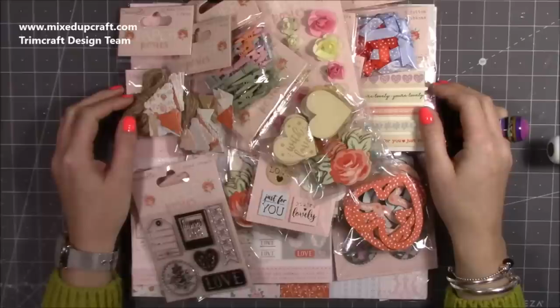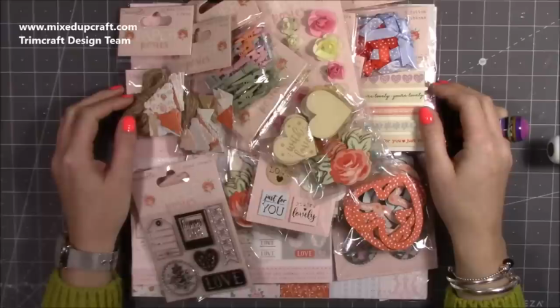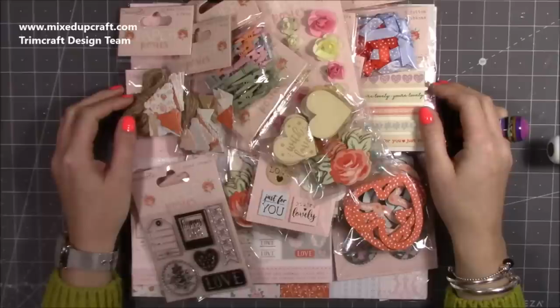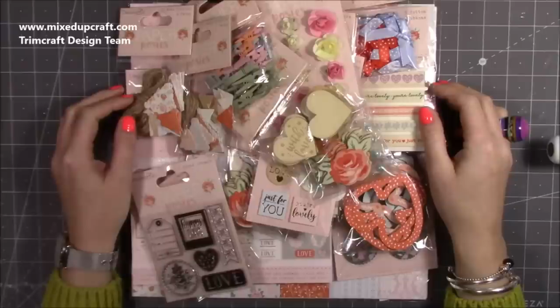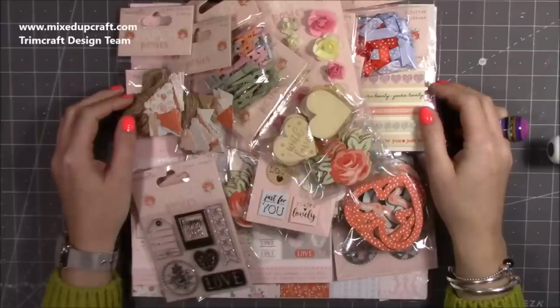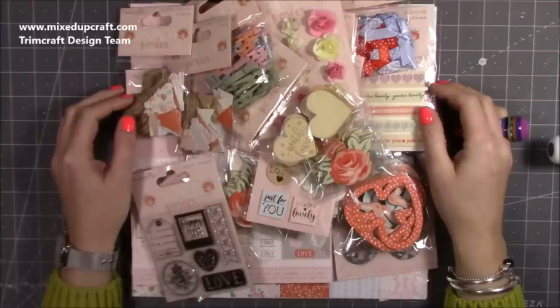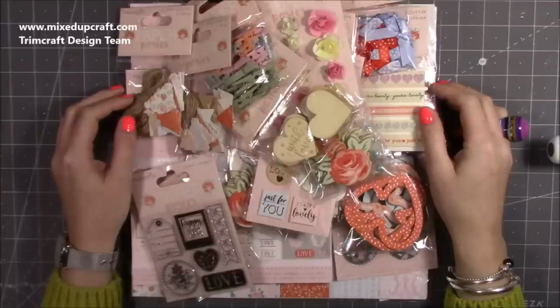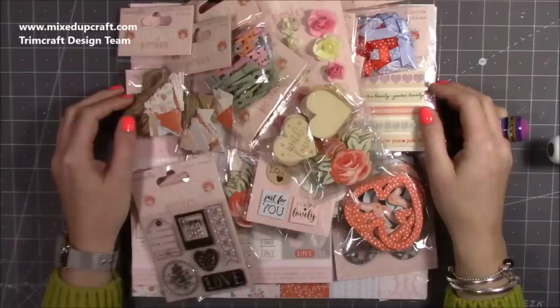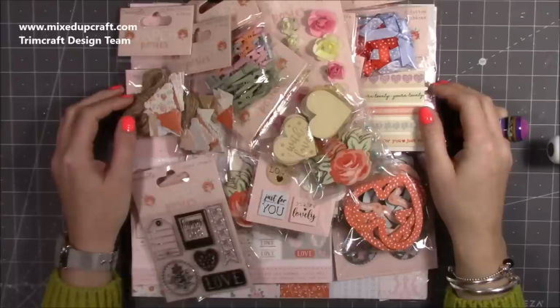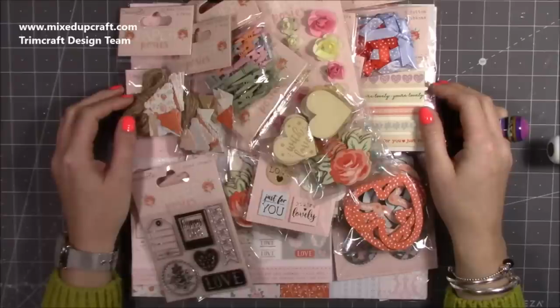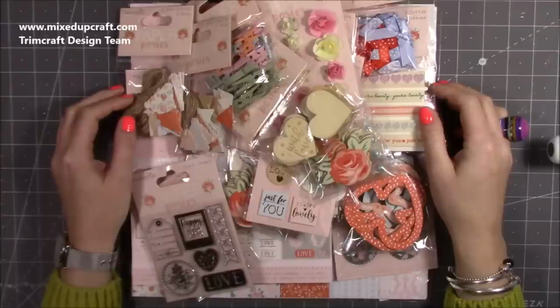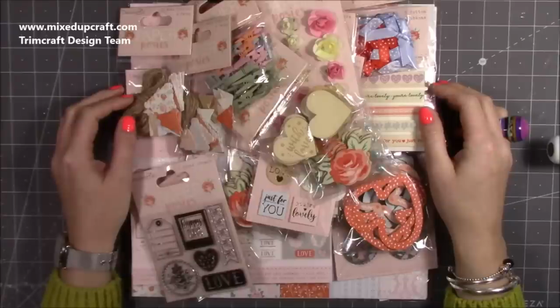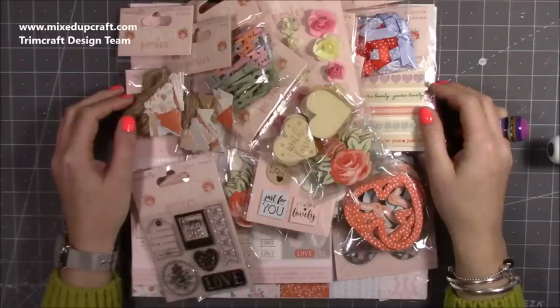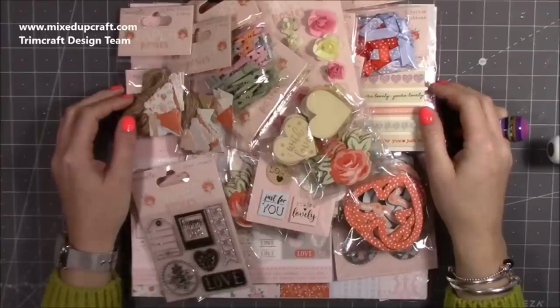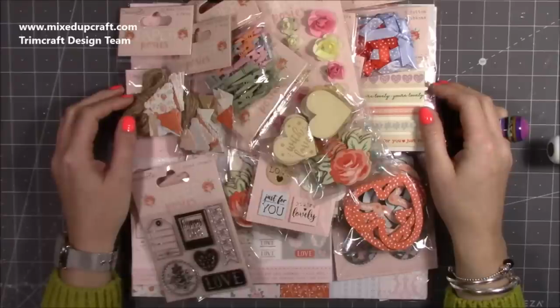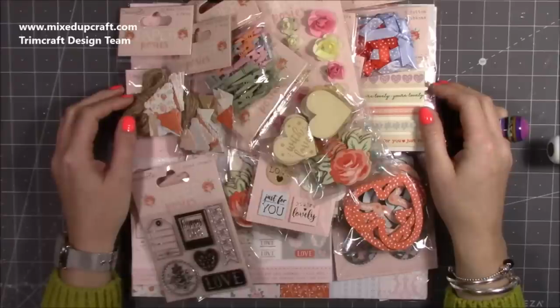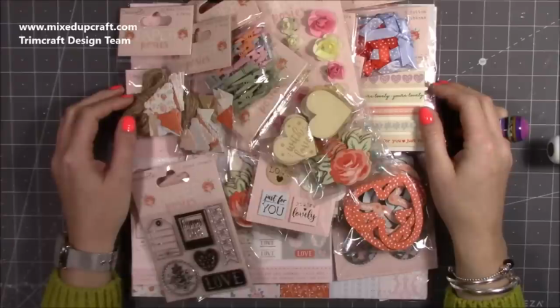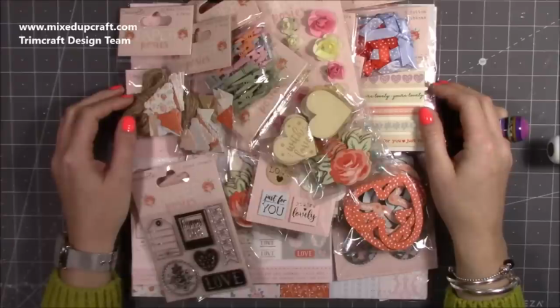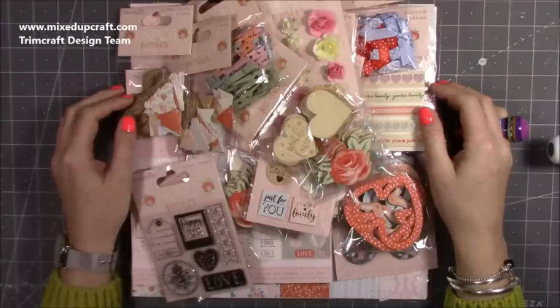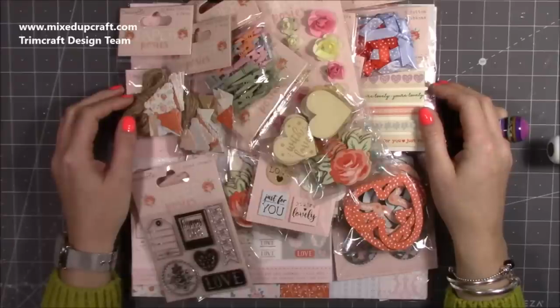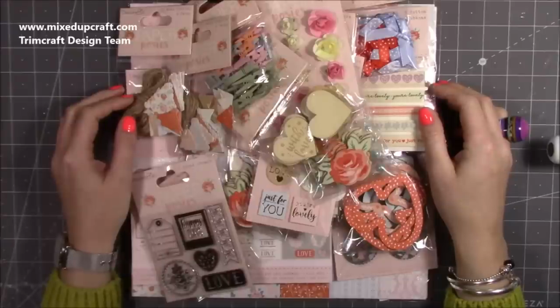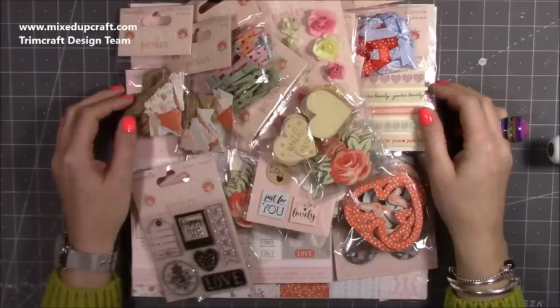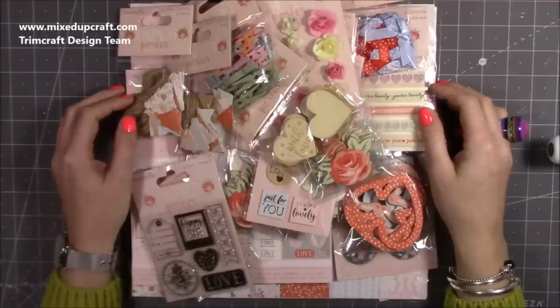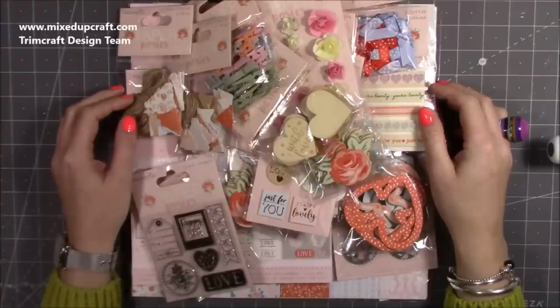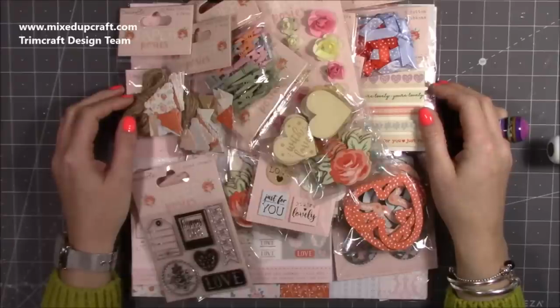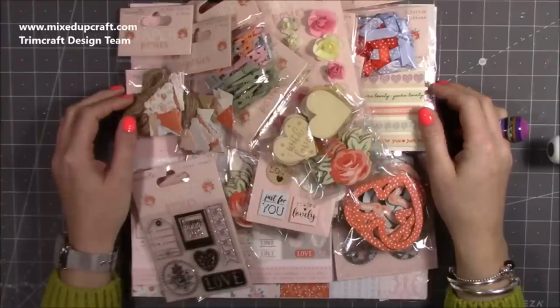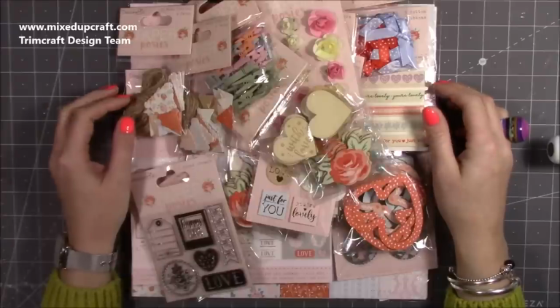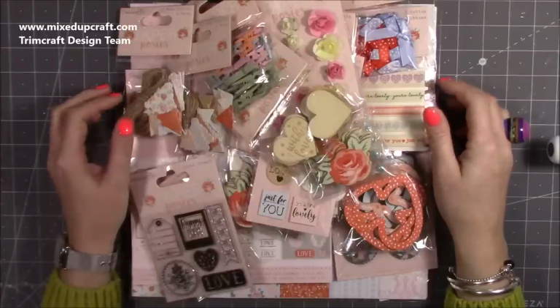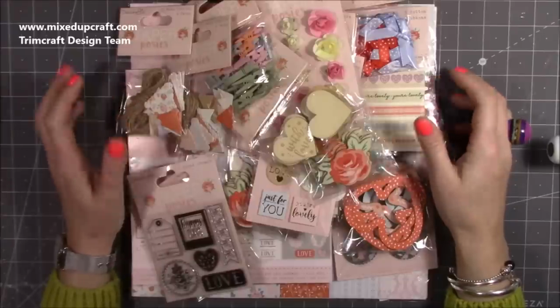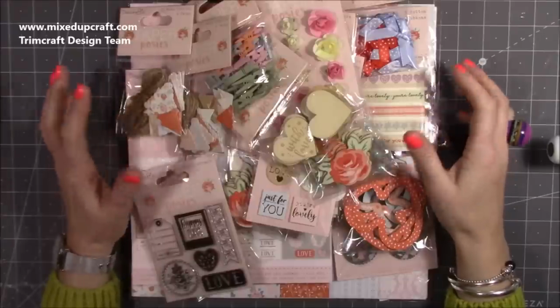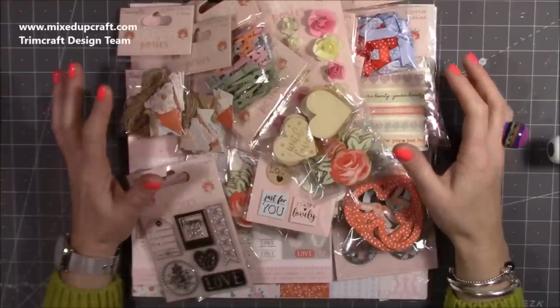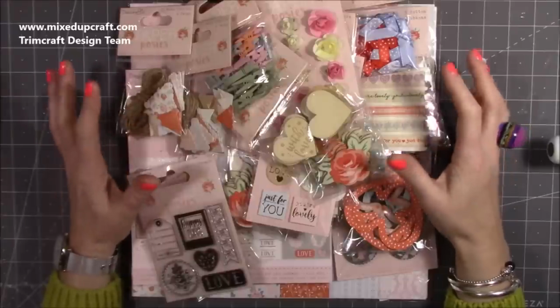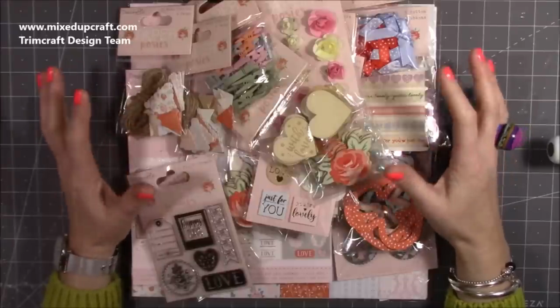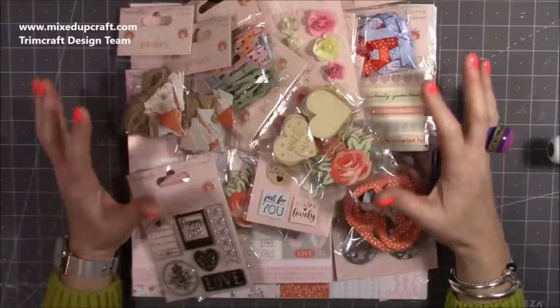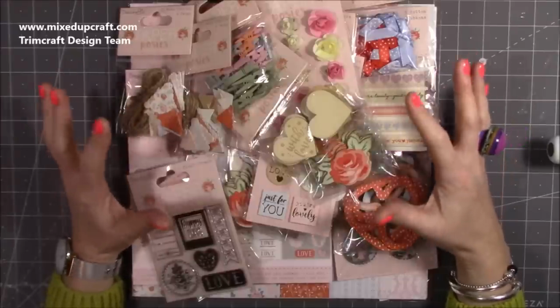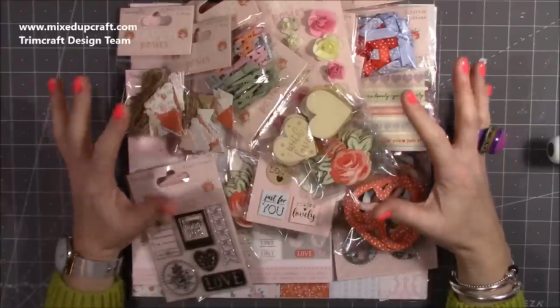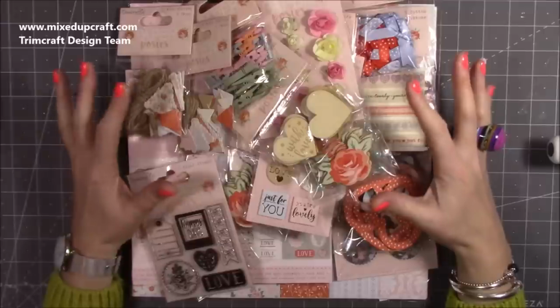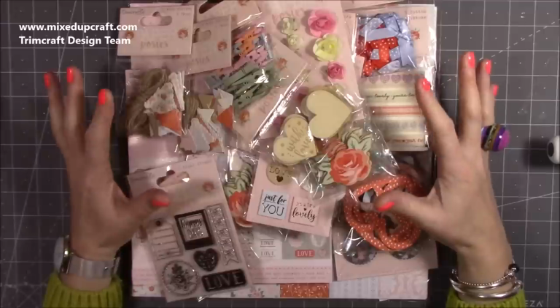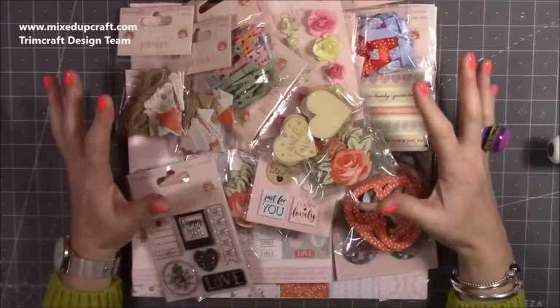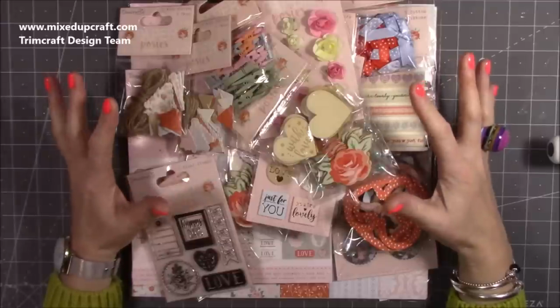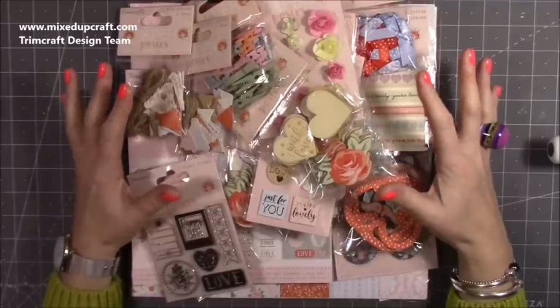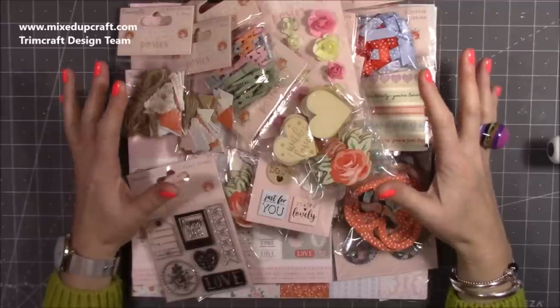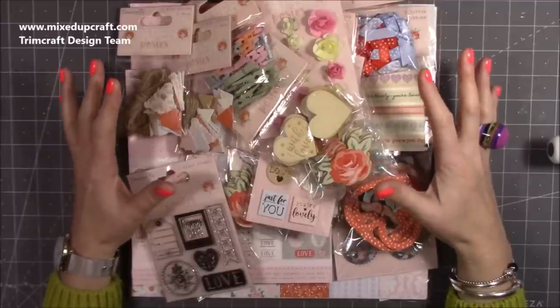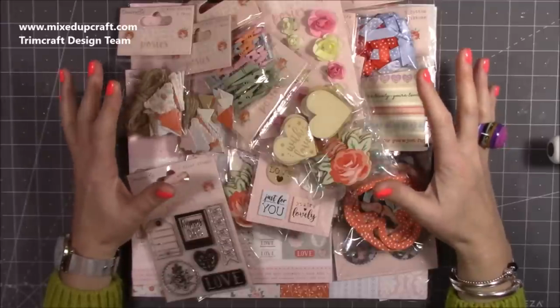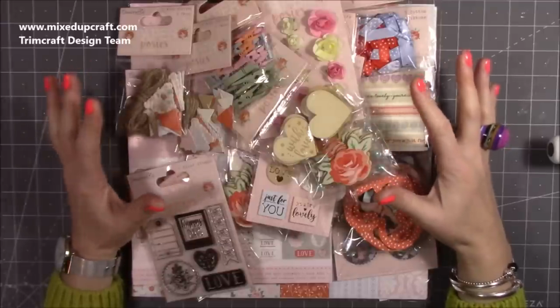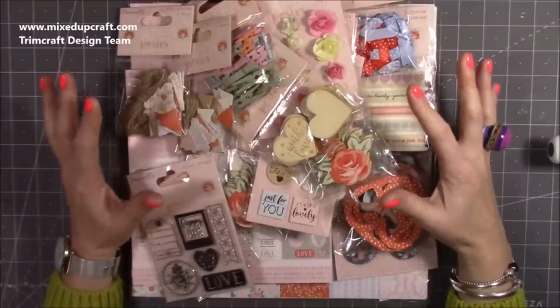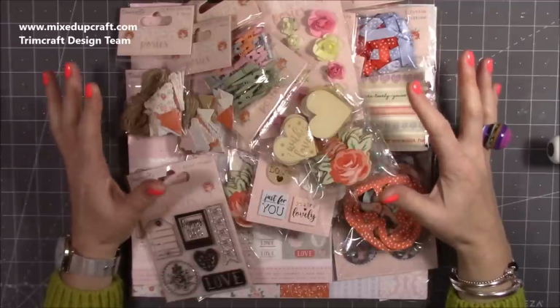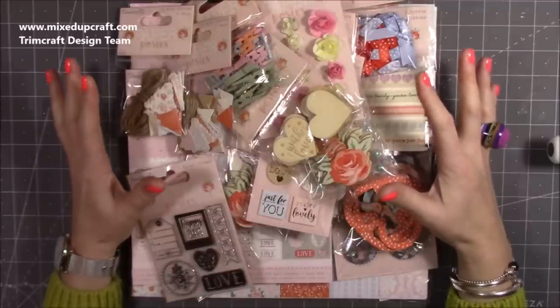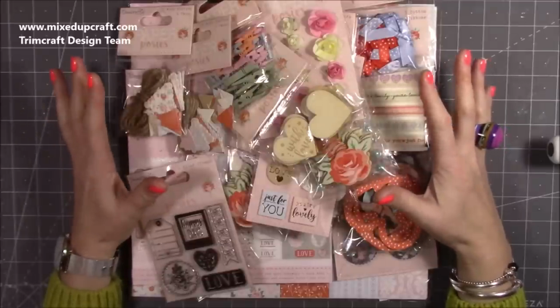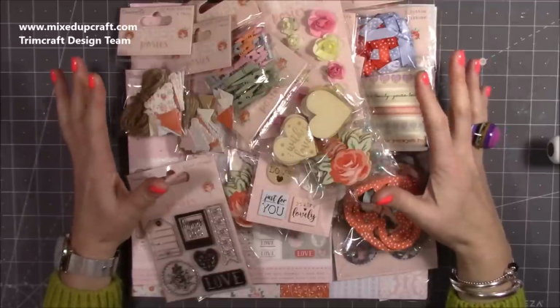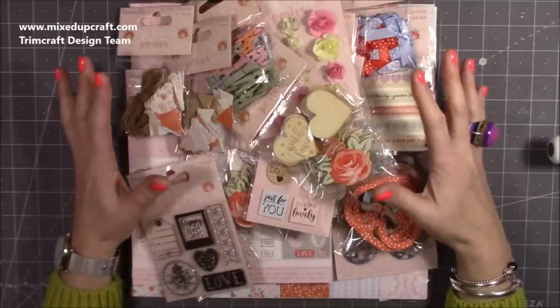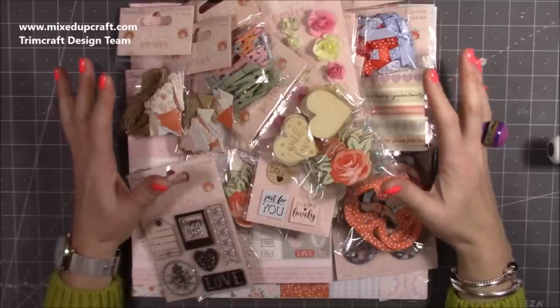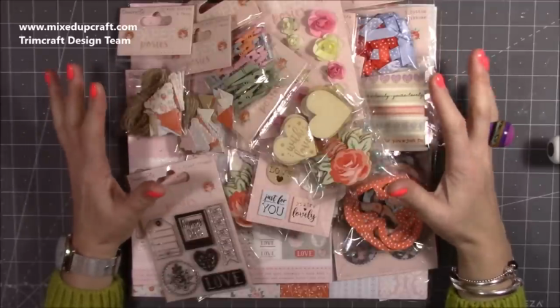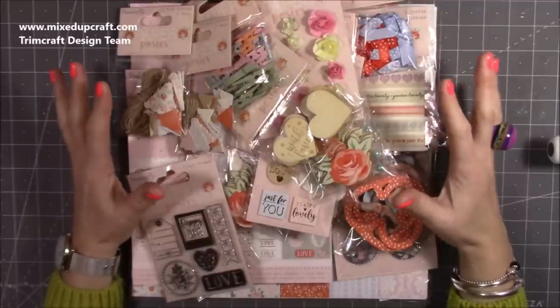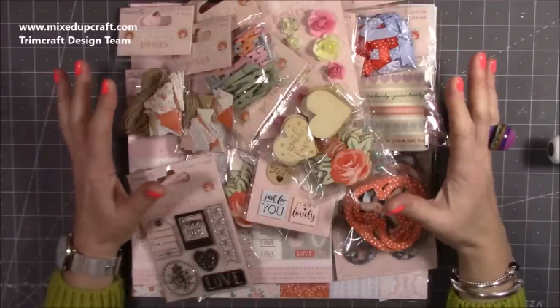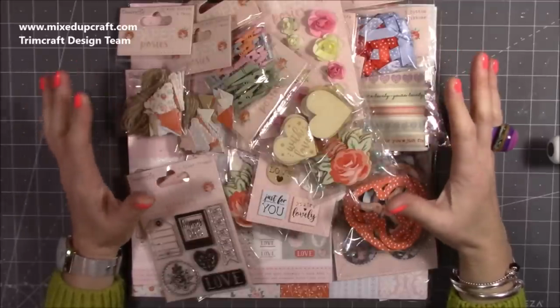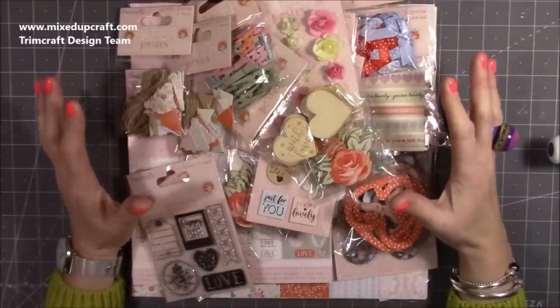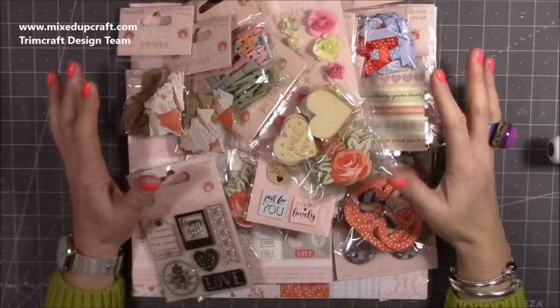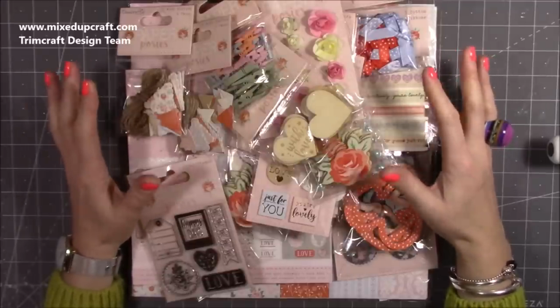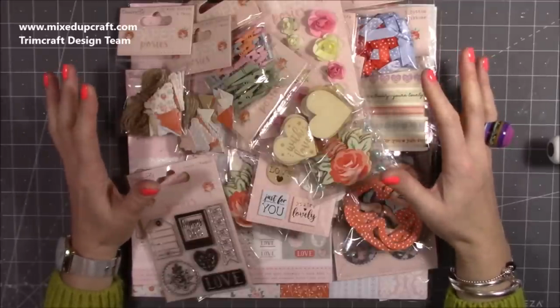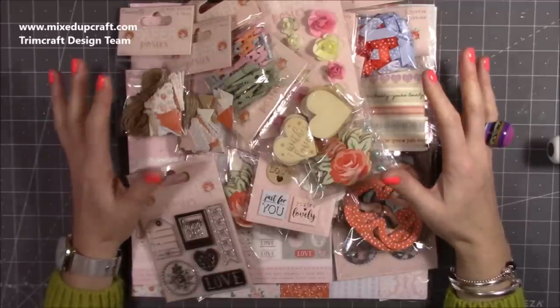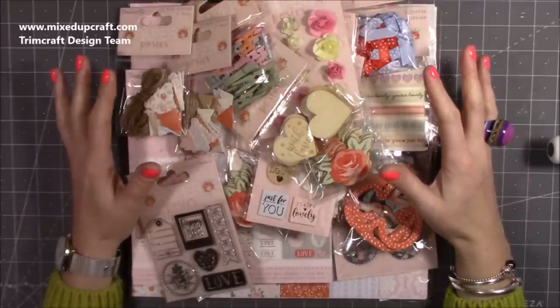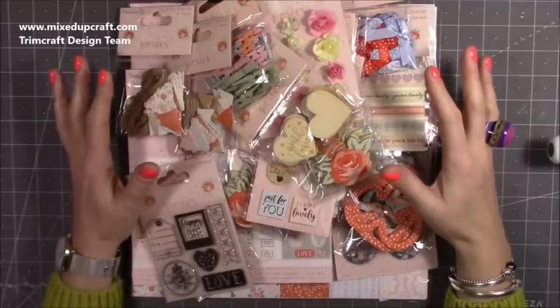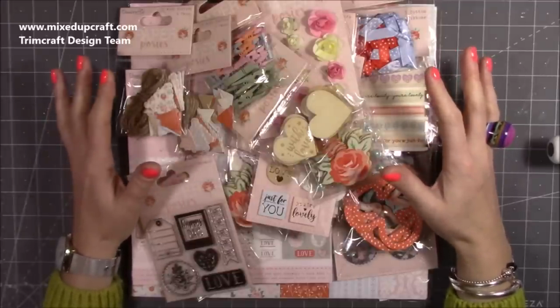Hi everybody, it's Sam at Mixed Up Craft. Thank you for watching today. I wanted to show you the brand new collection by Dovecraft. This is called Paper Posies.